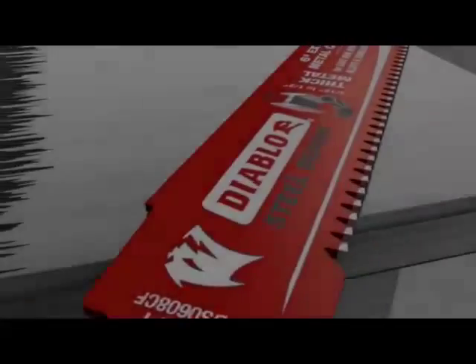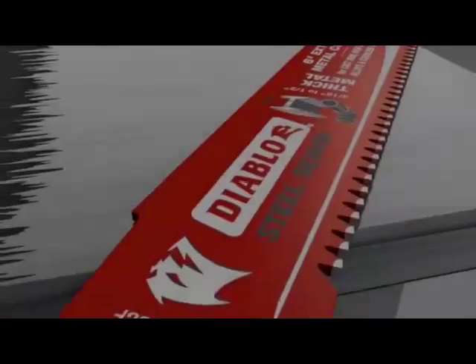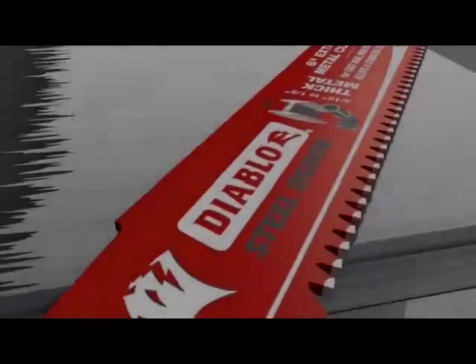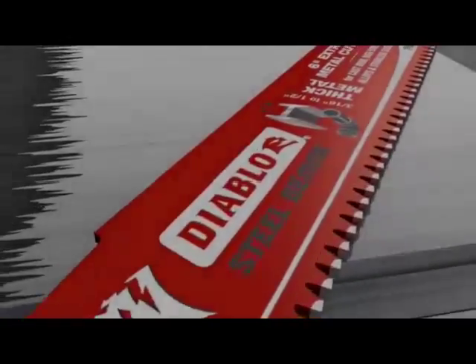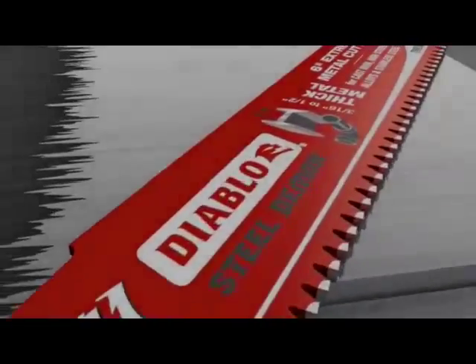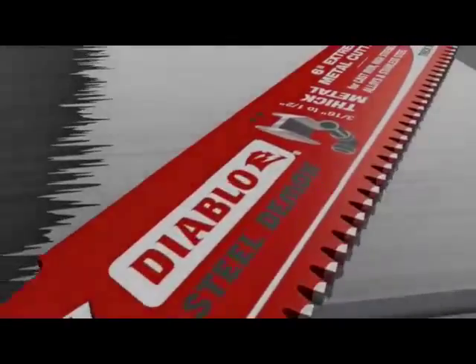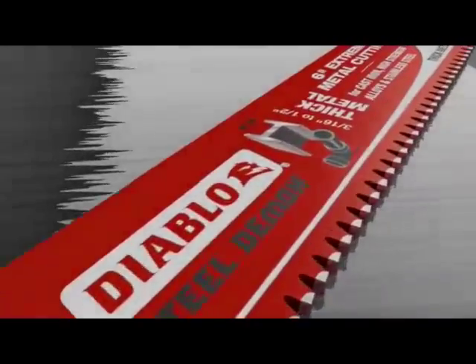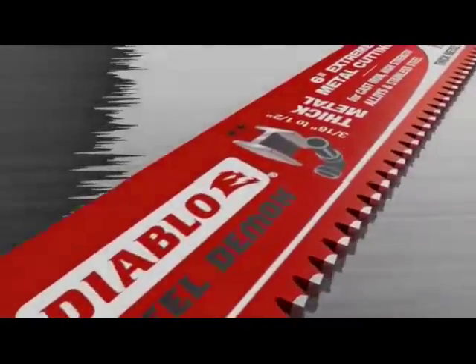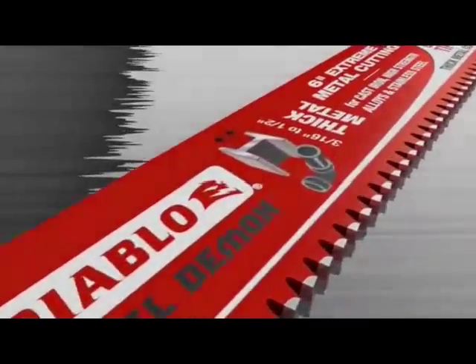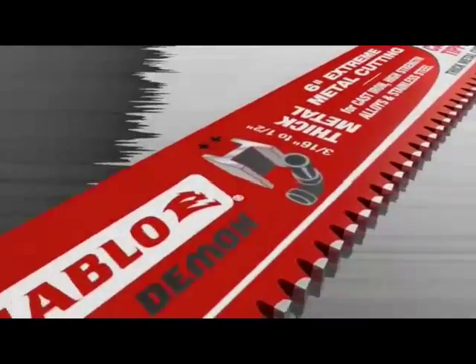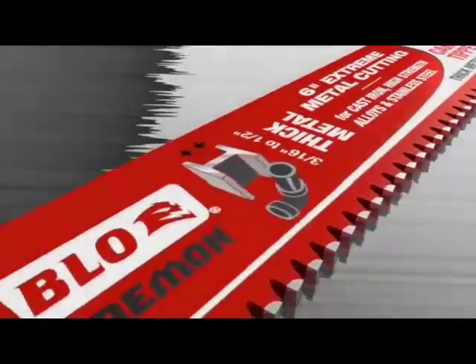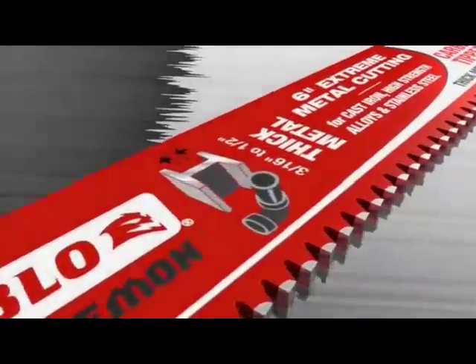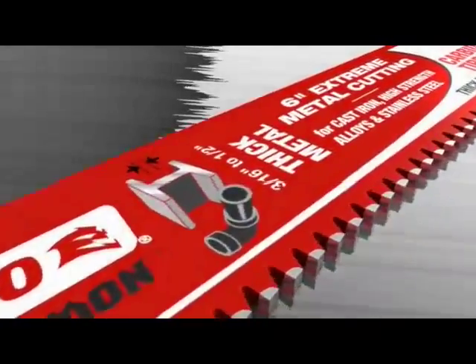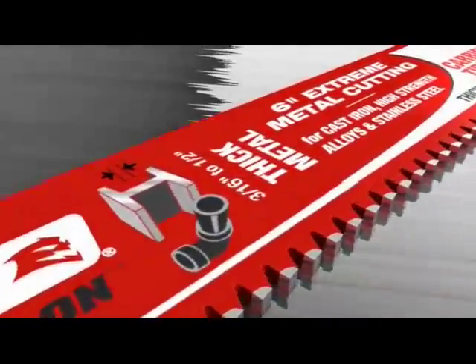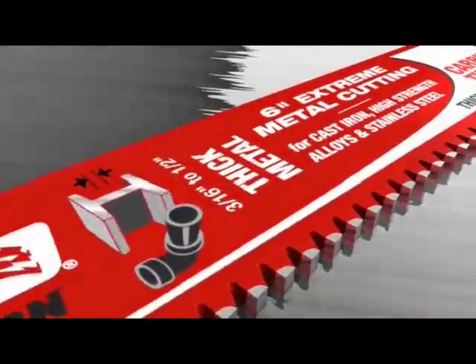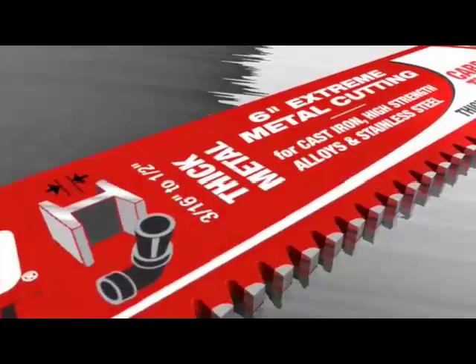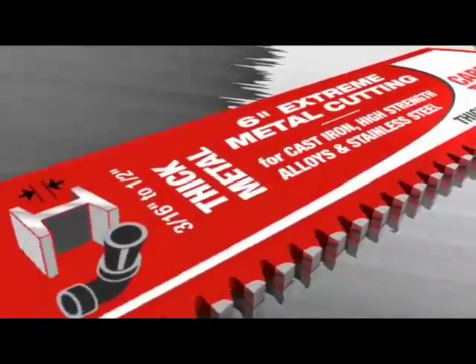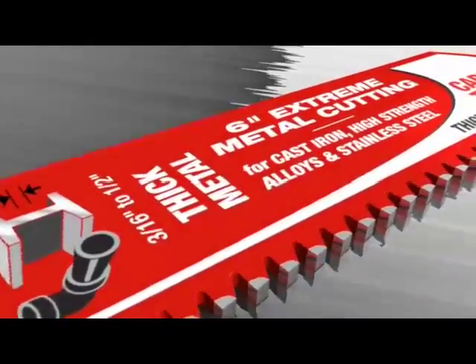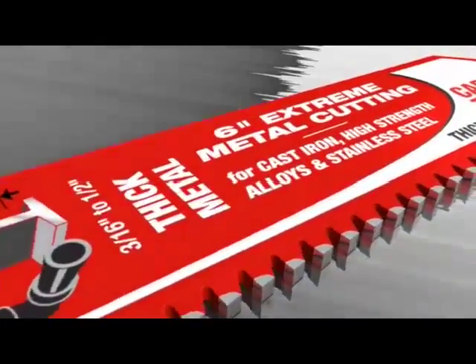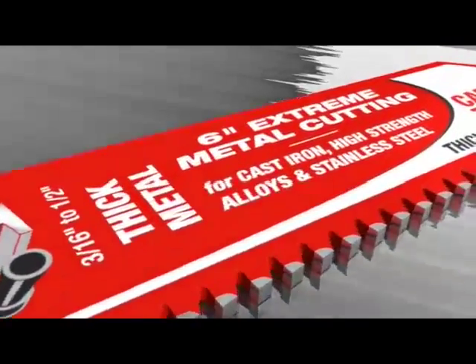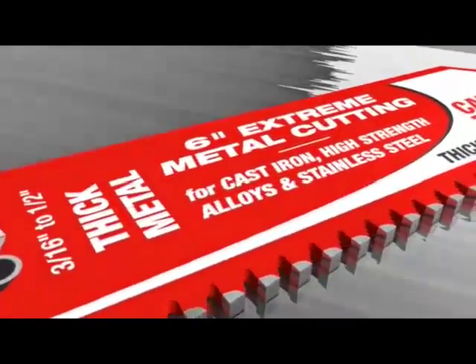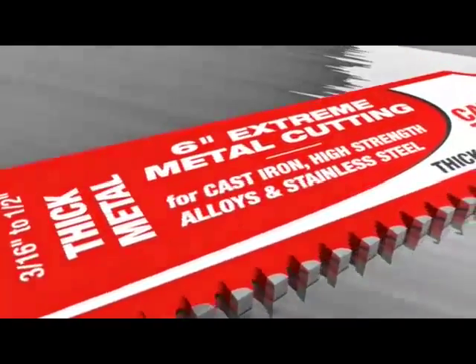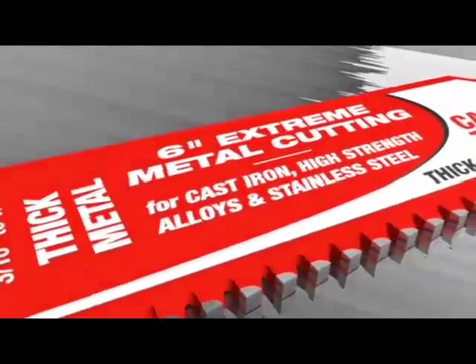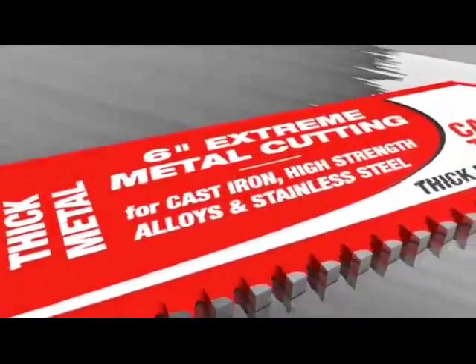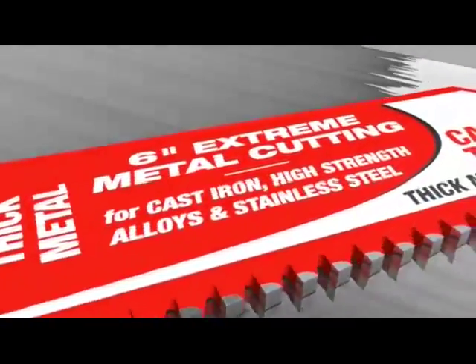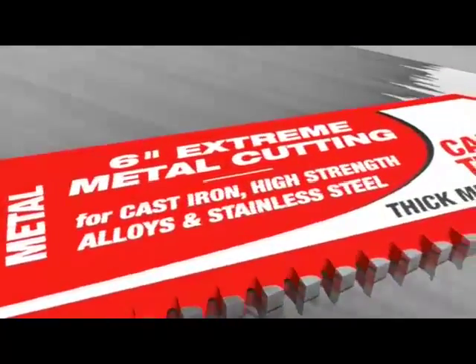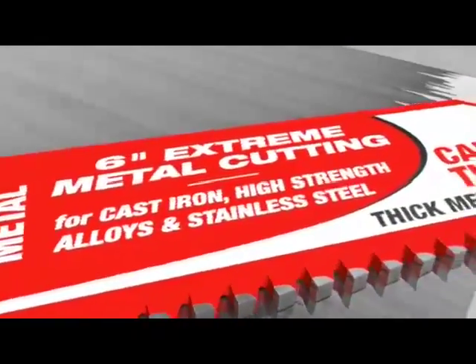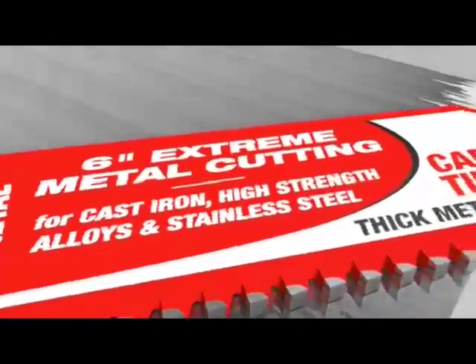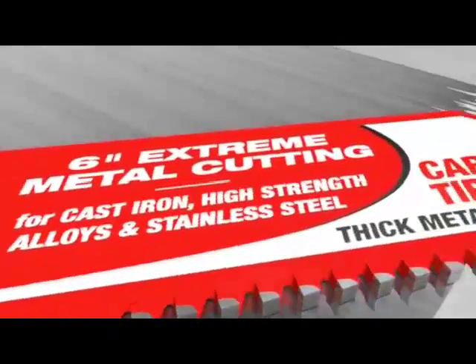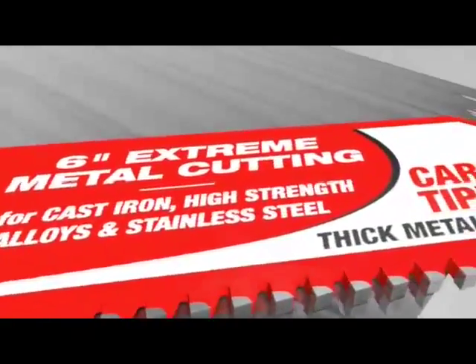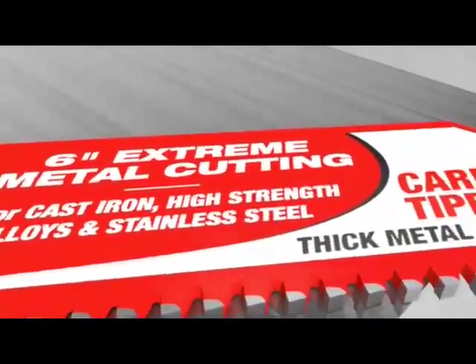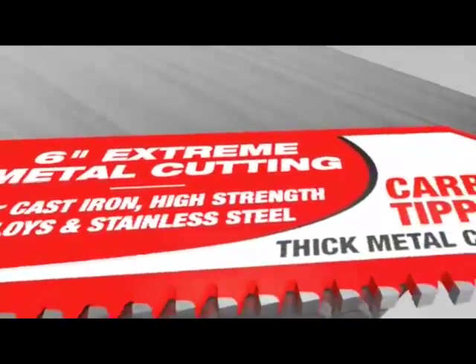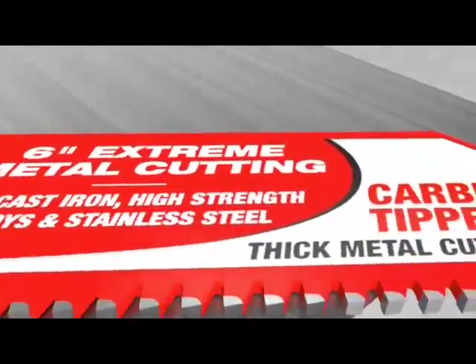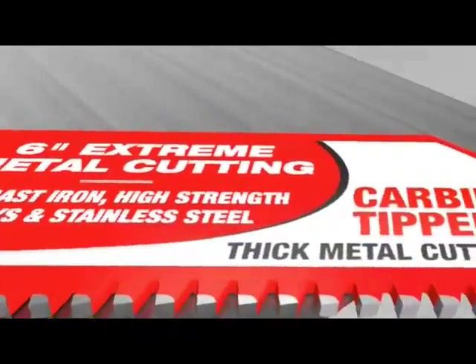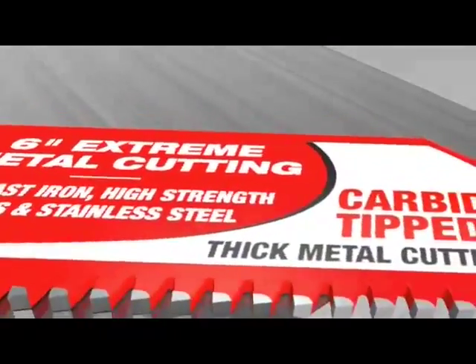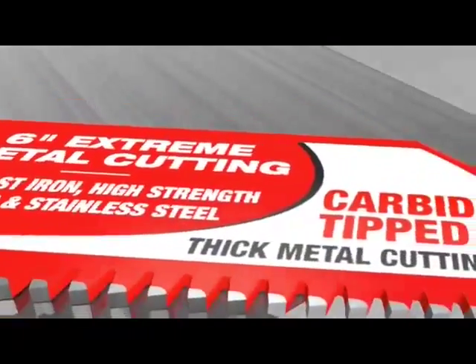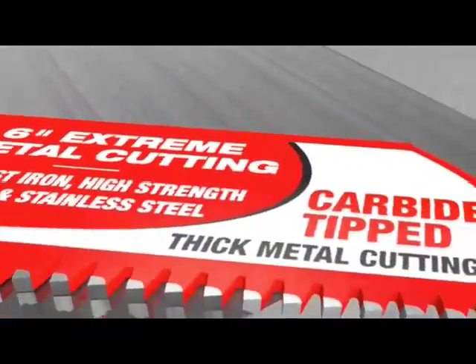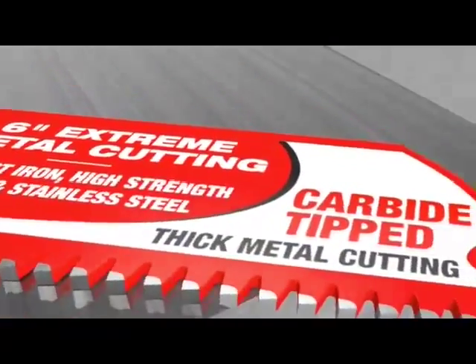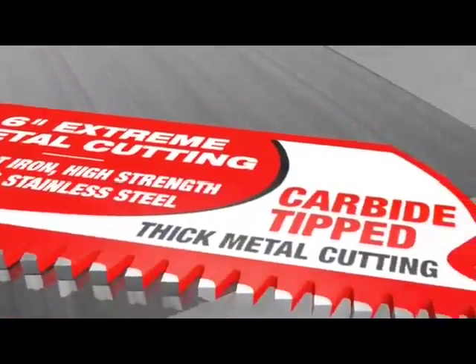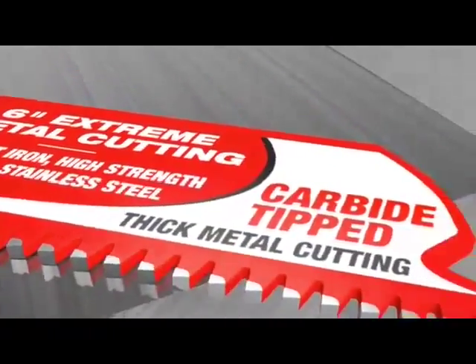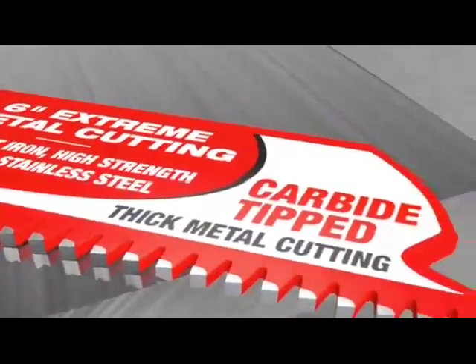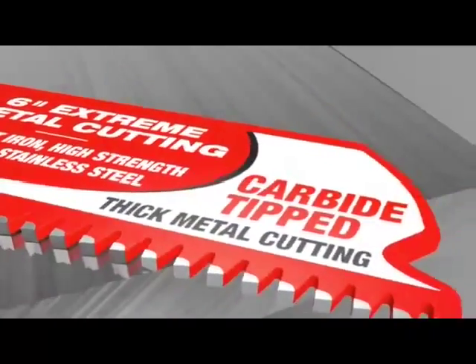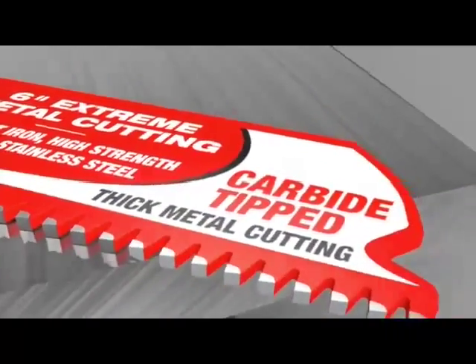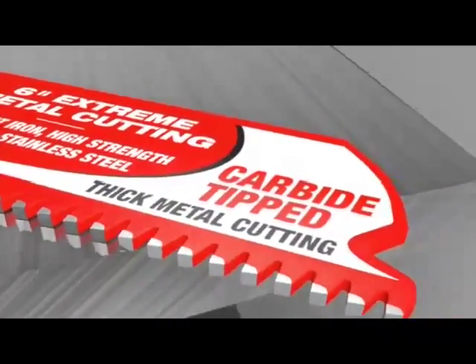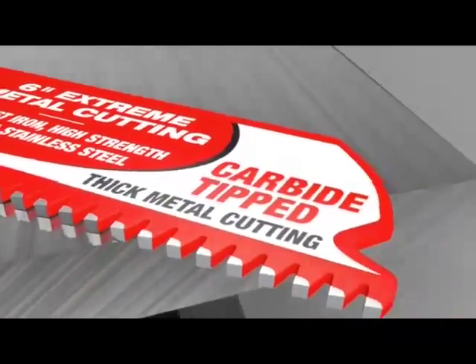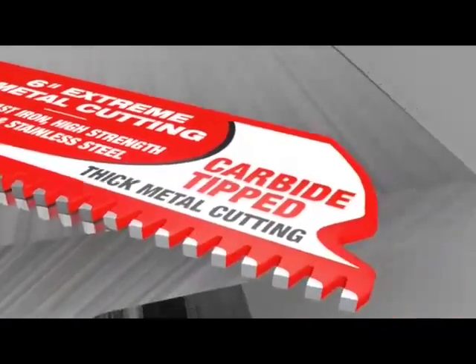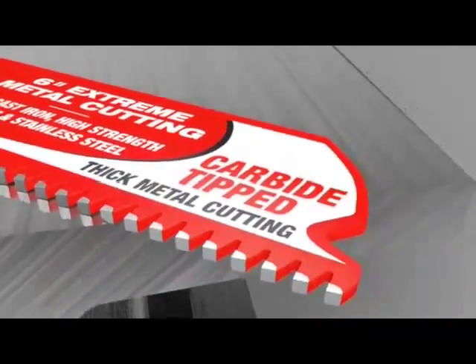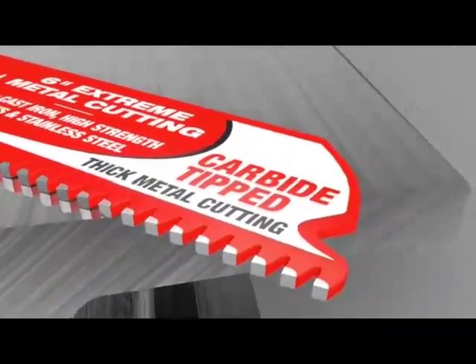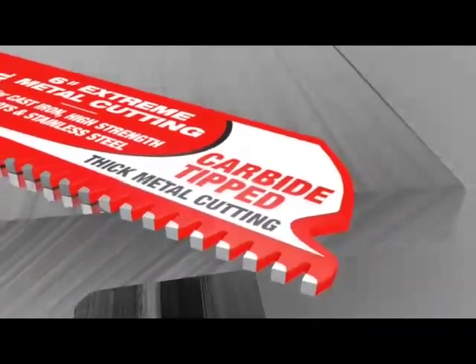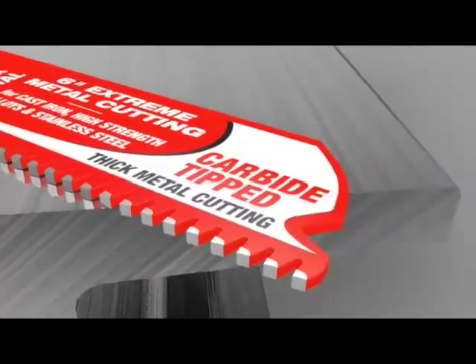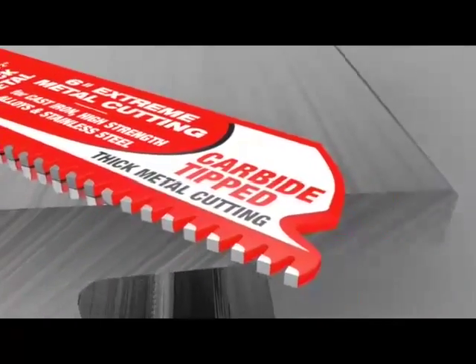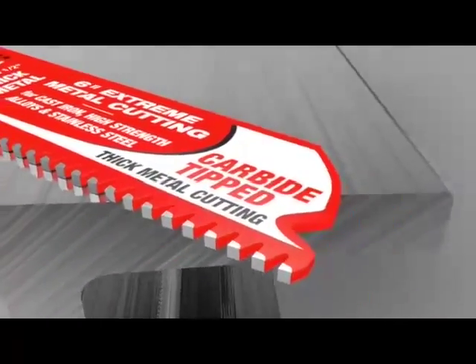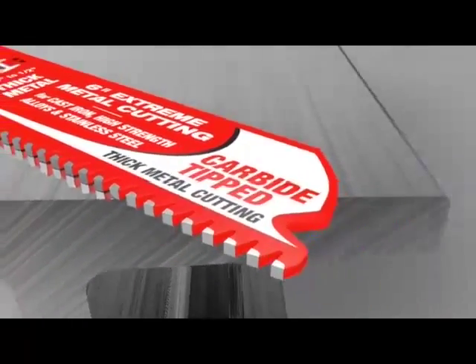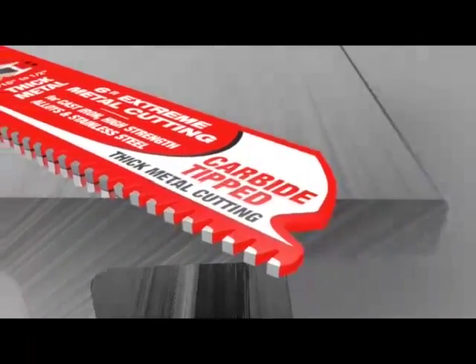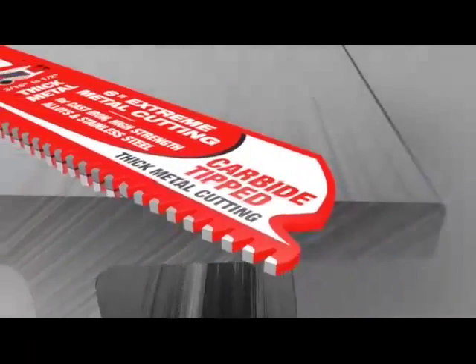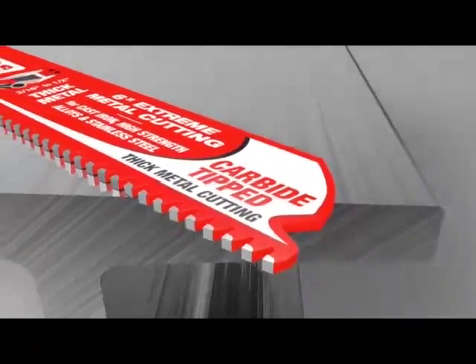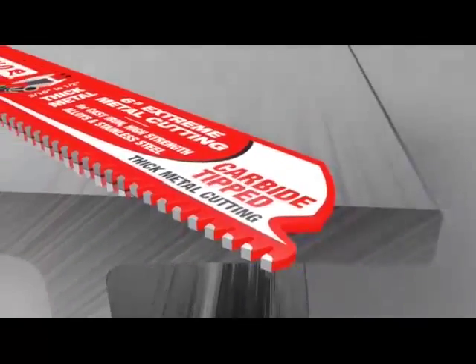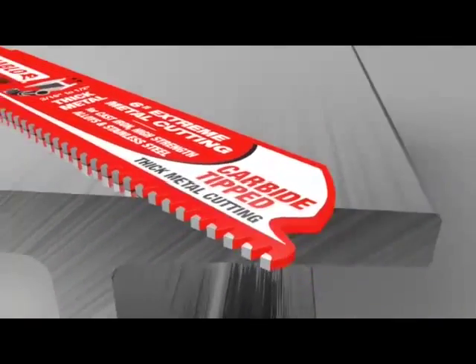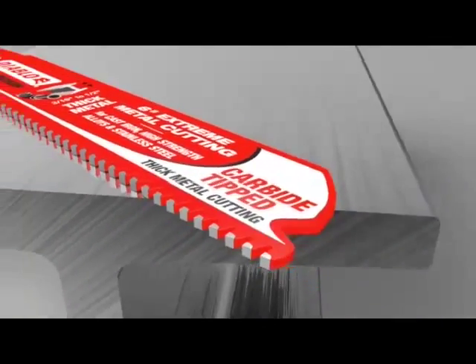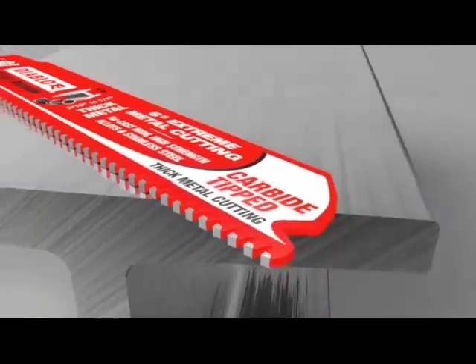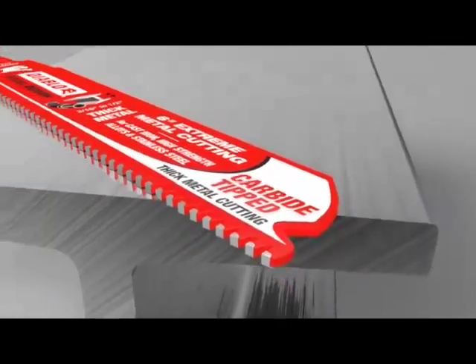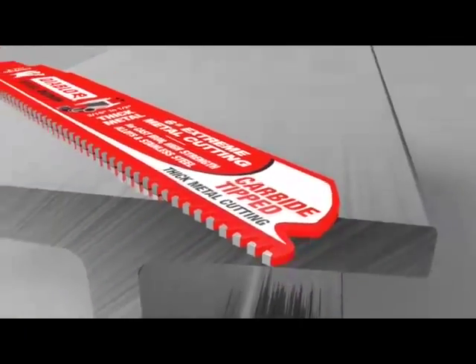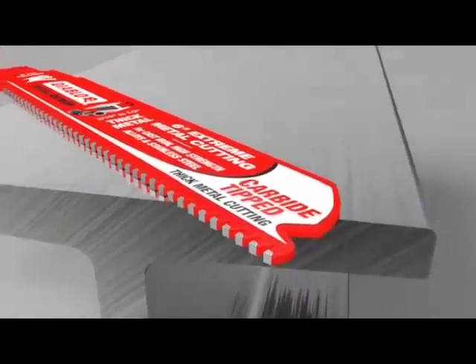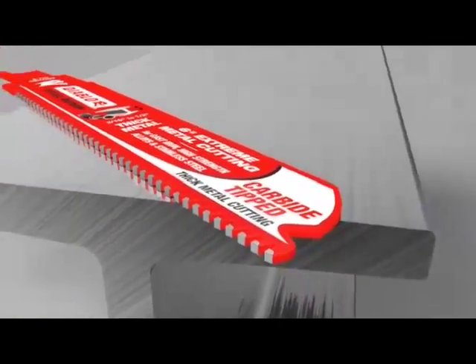Introducing from Diablo the industry's first ever carbide tip reciprocating saw blade, specifically designed for extreme metal cutting.